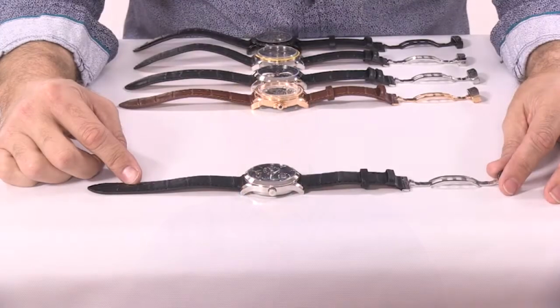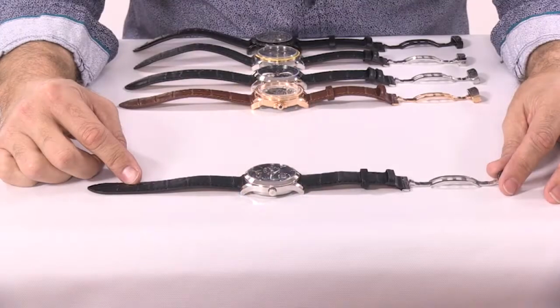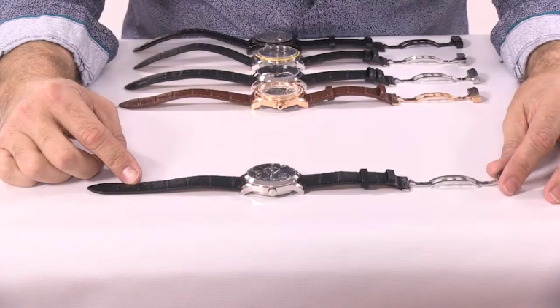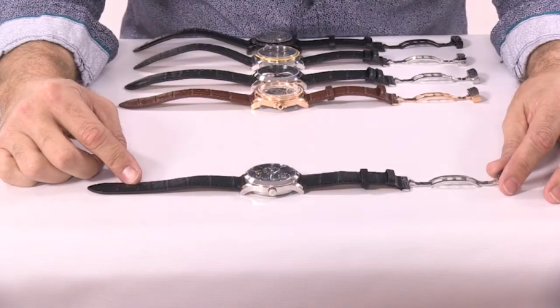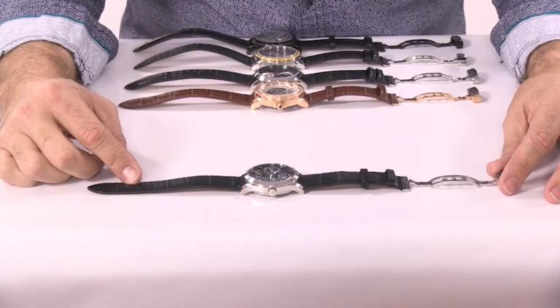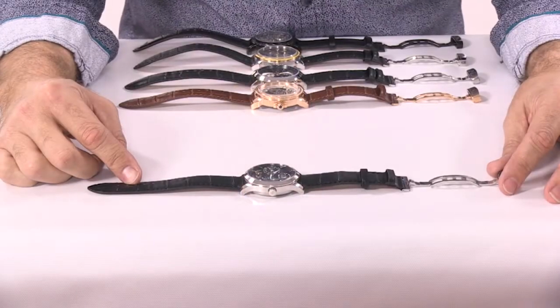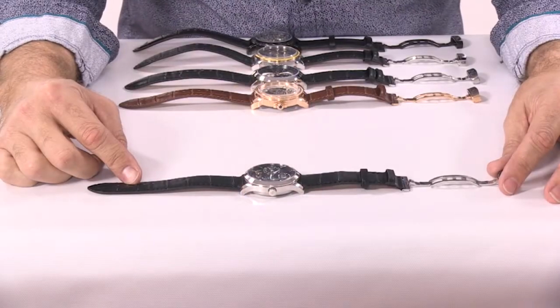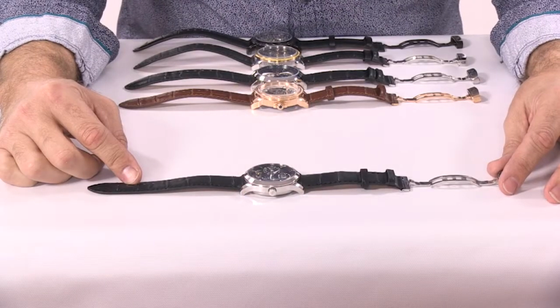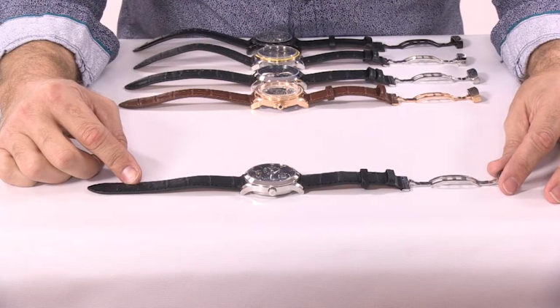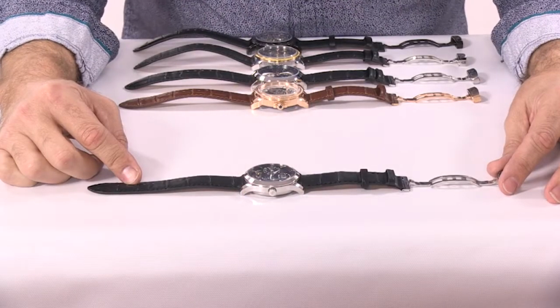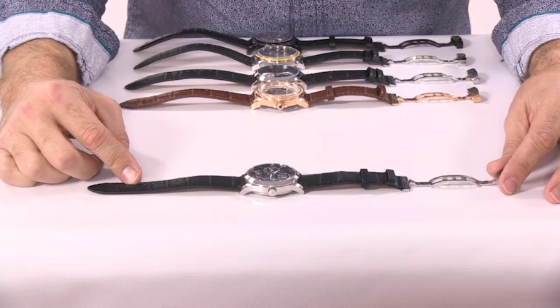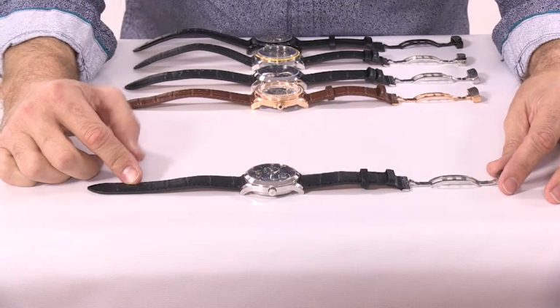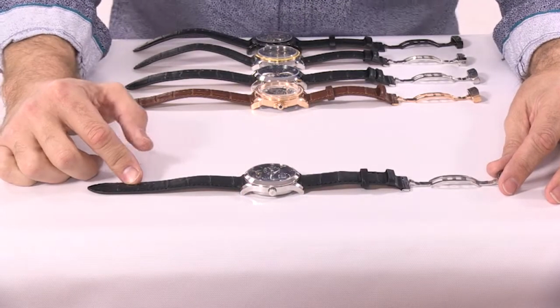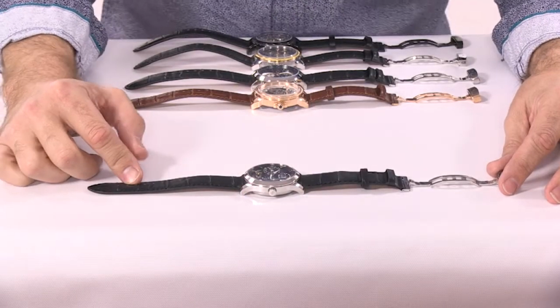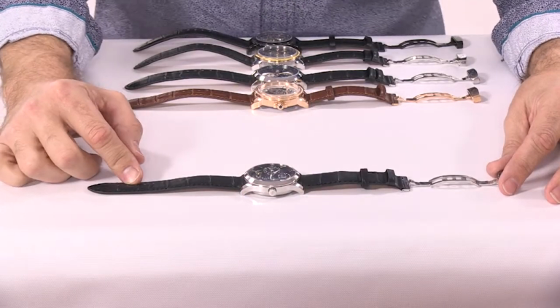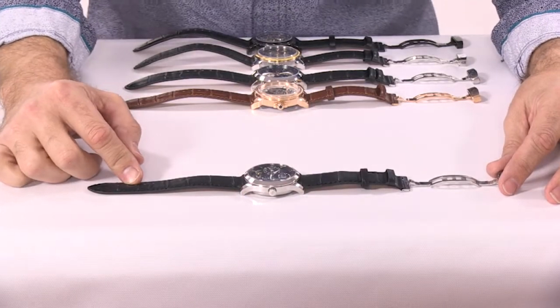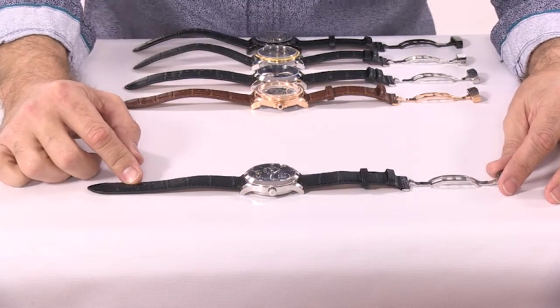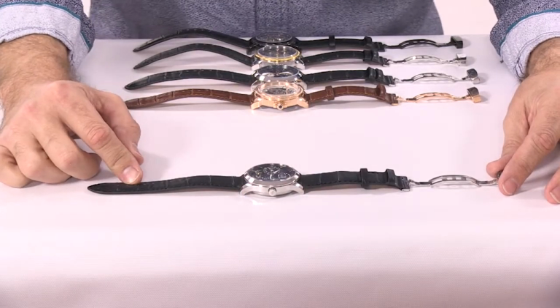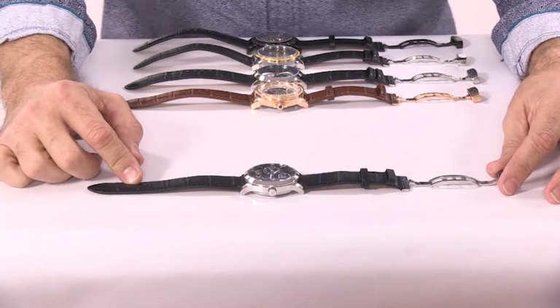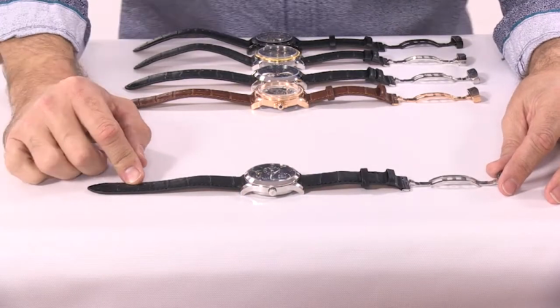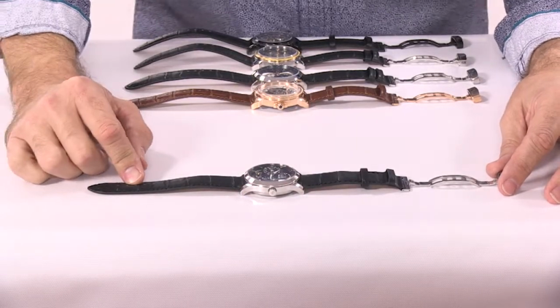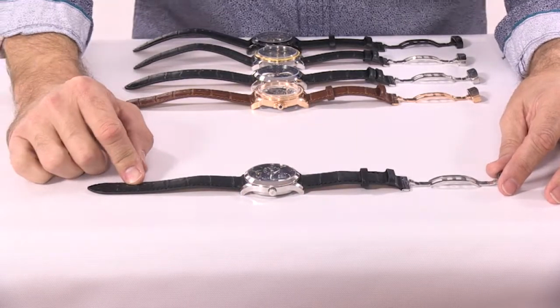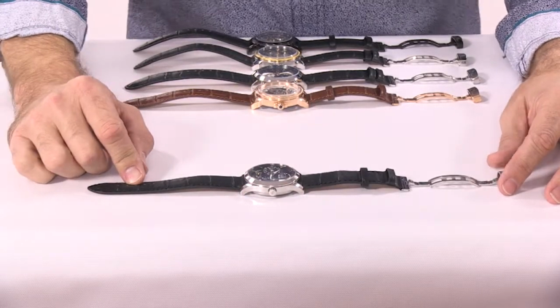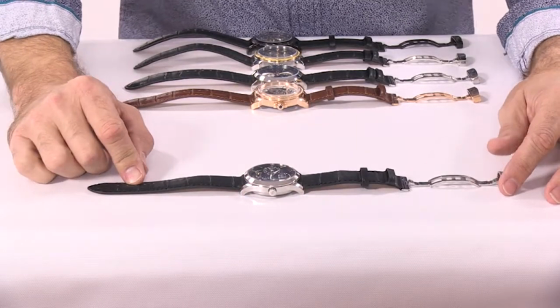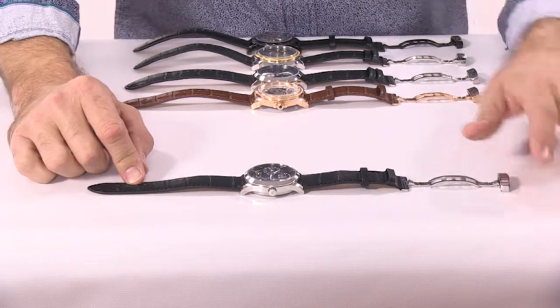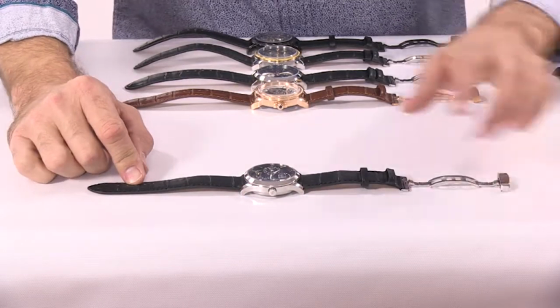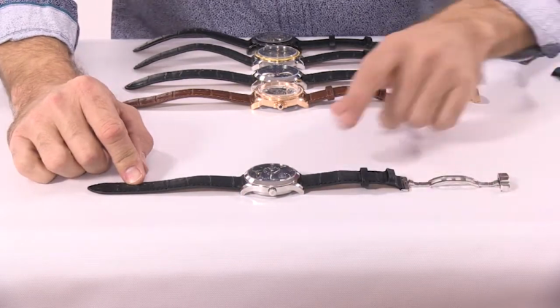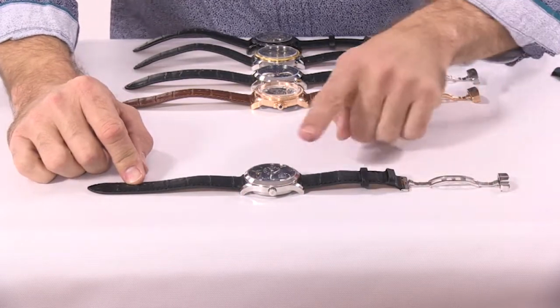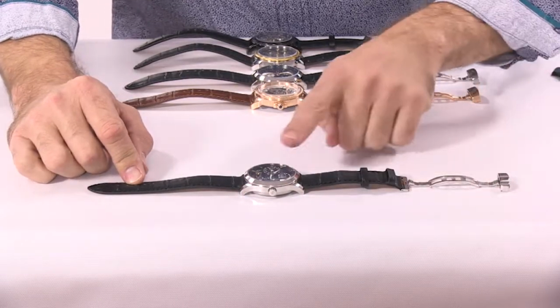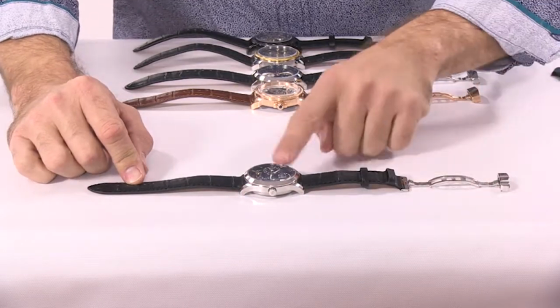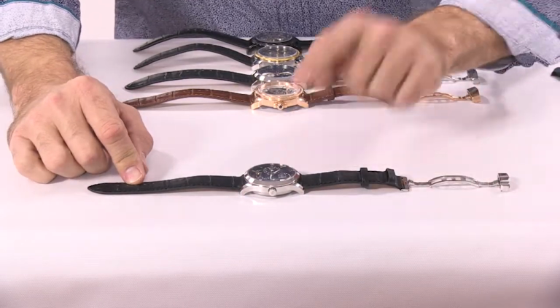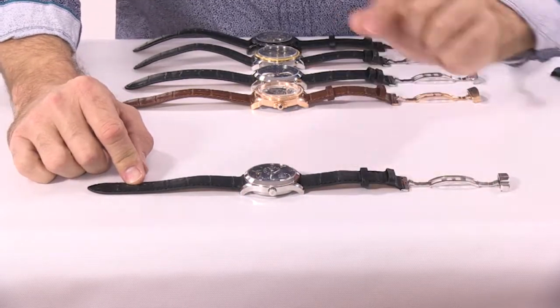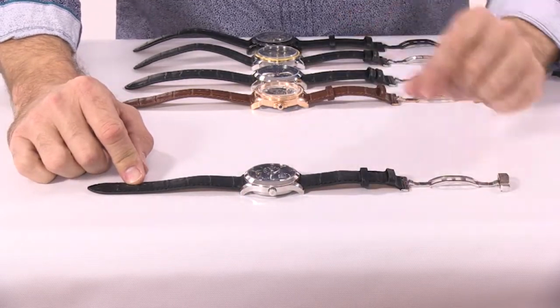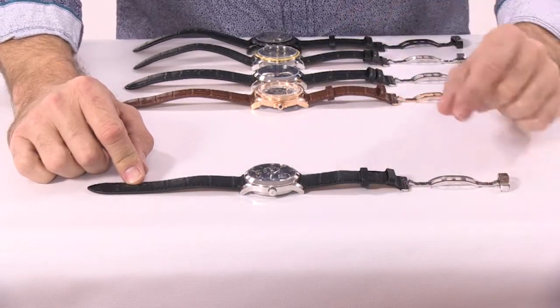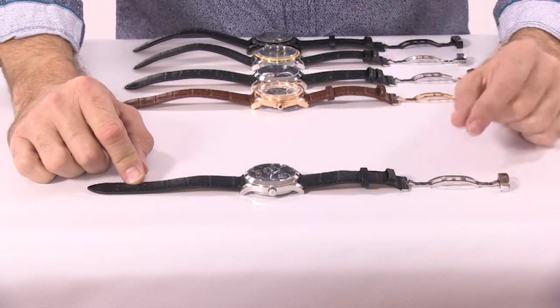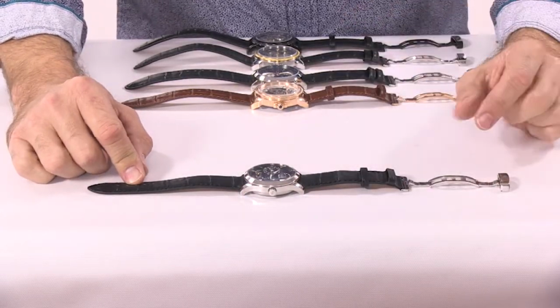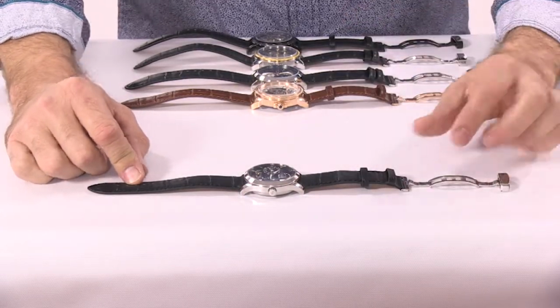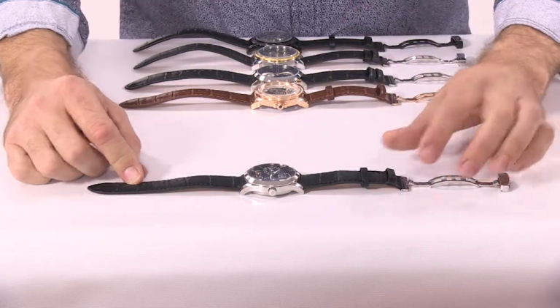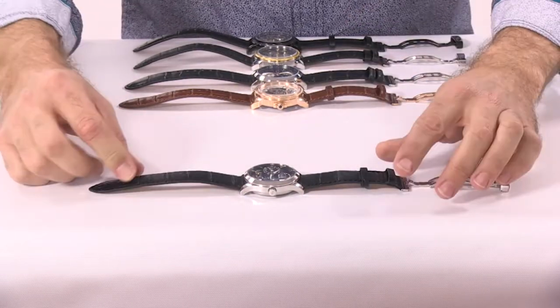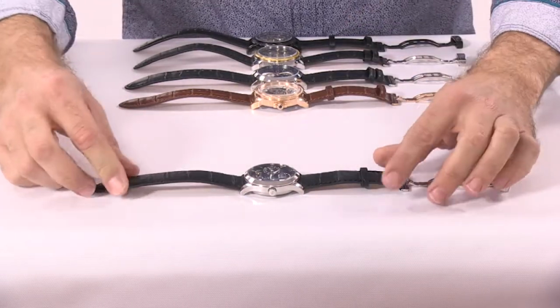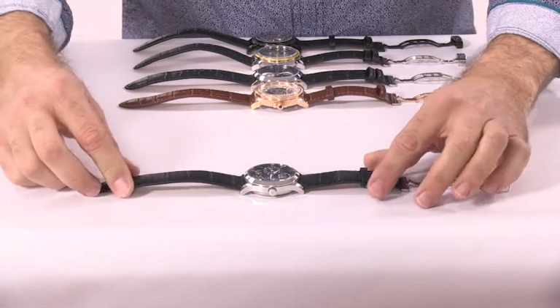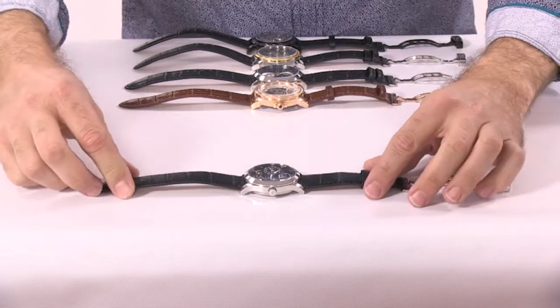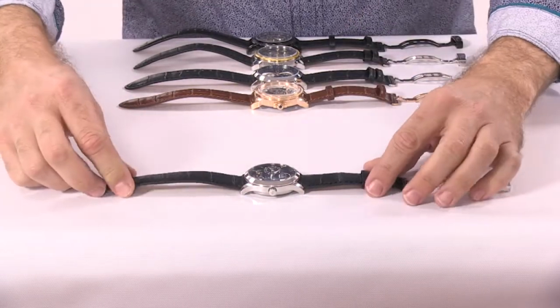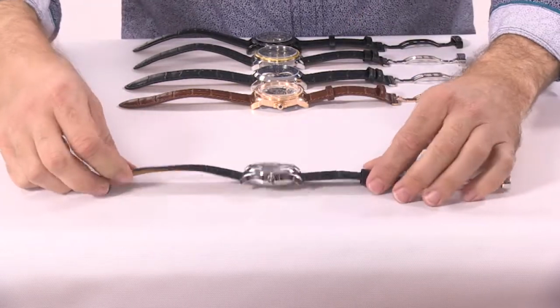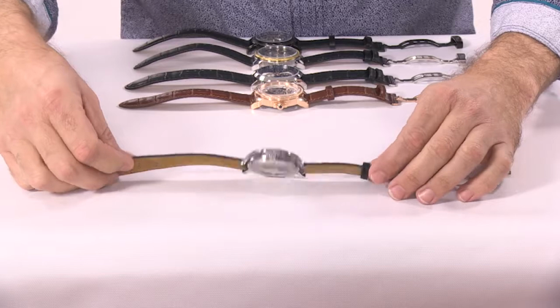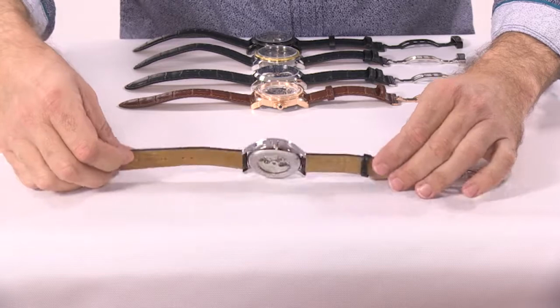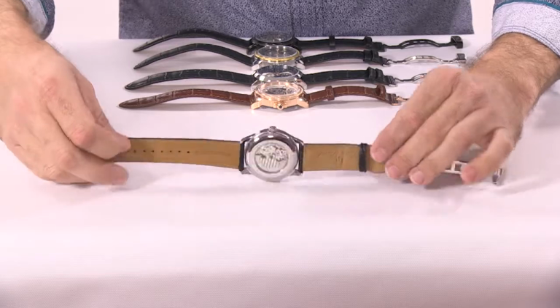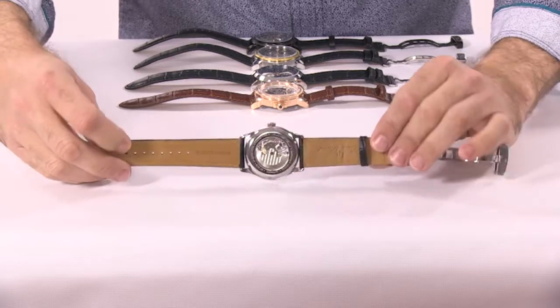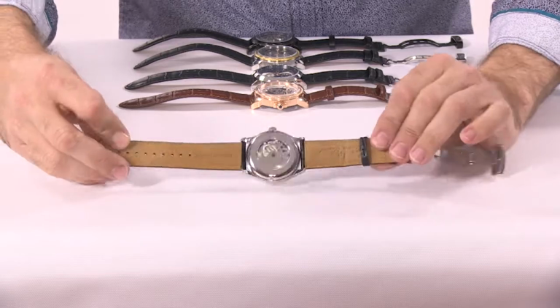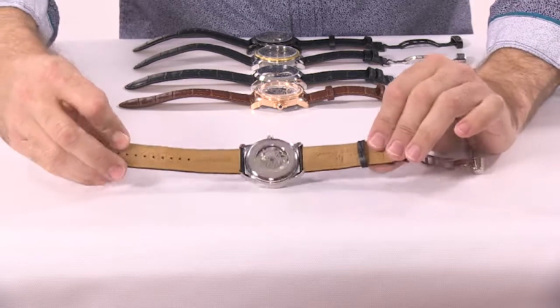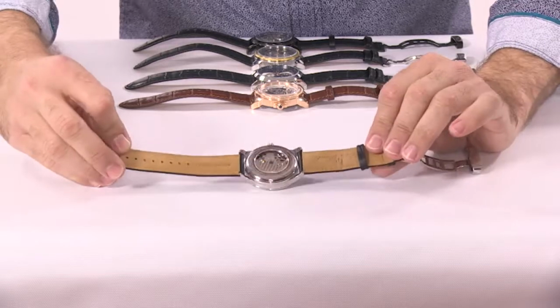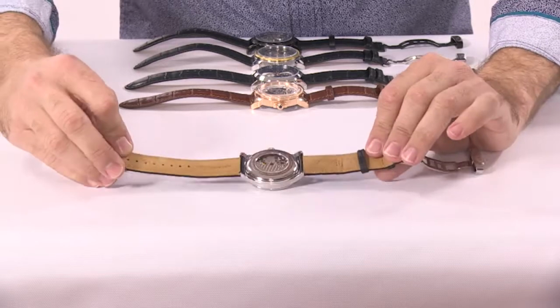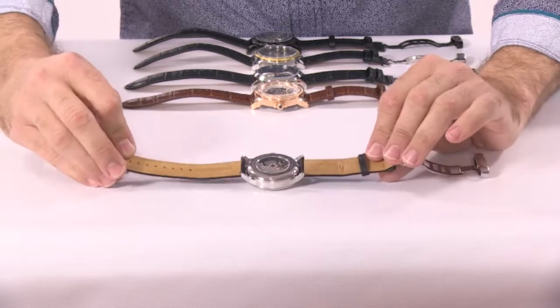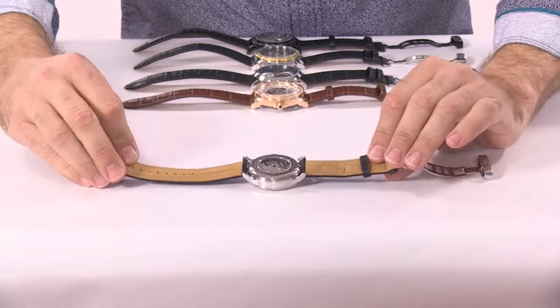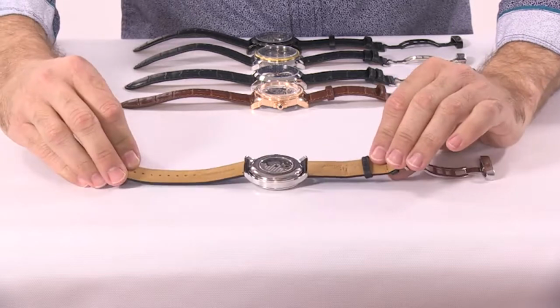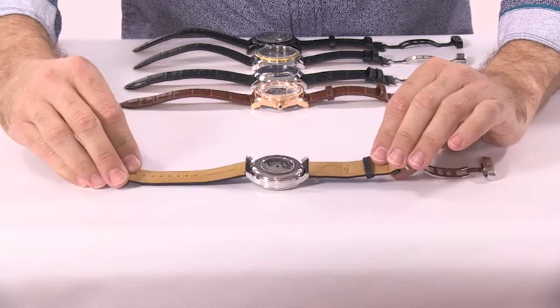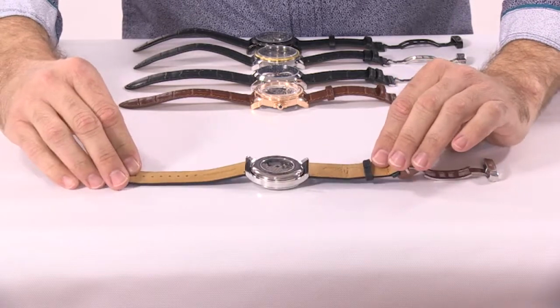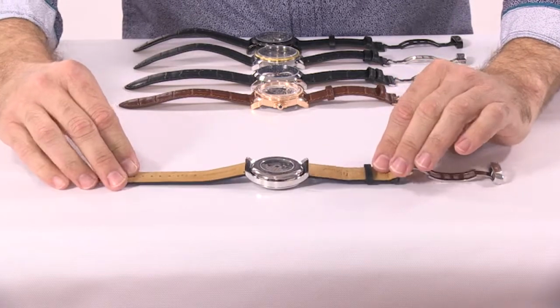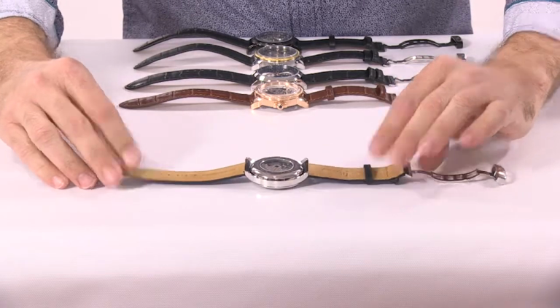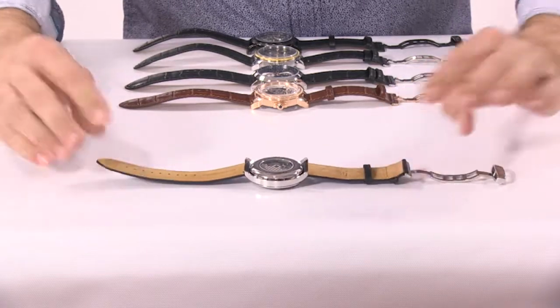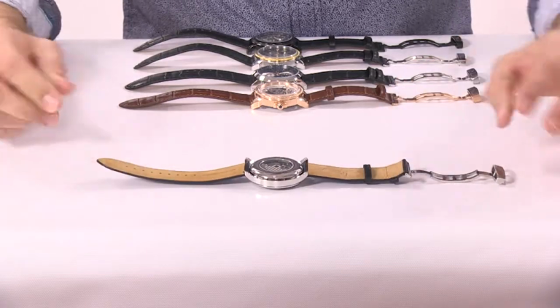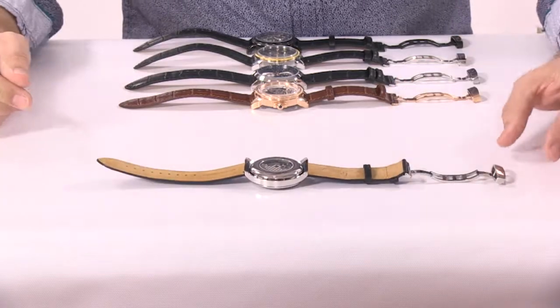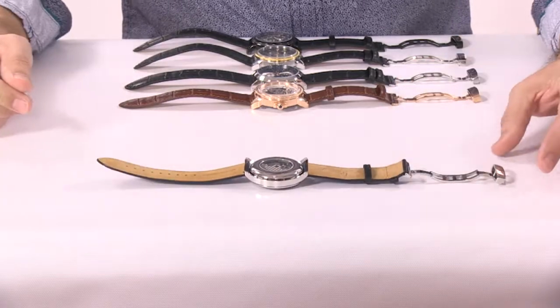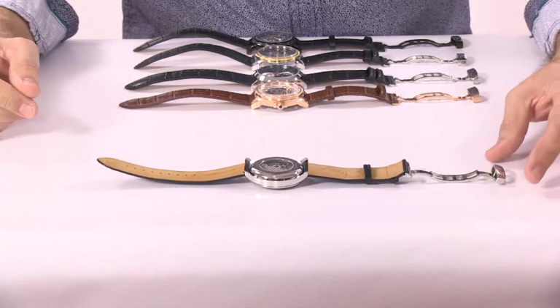First, make sure that your watch is on a flat, clean surface, because you're going to have to turn it over and you don't want that crystal to get scratched.